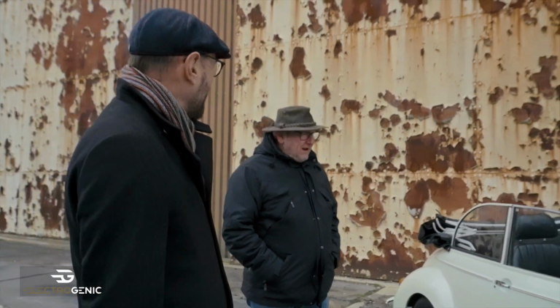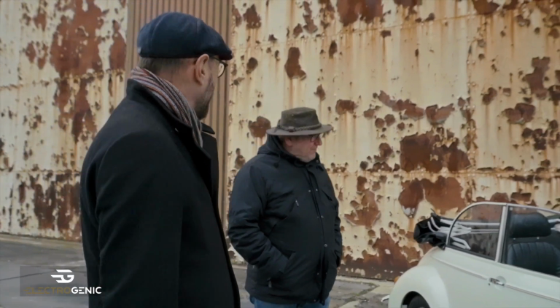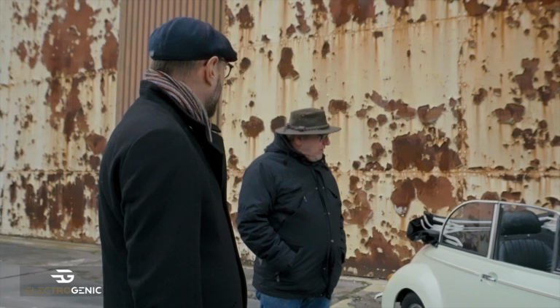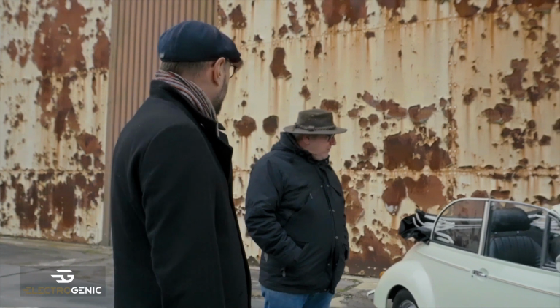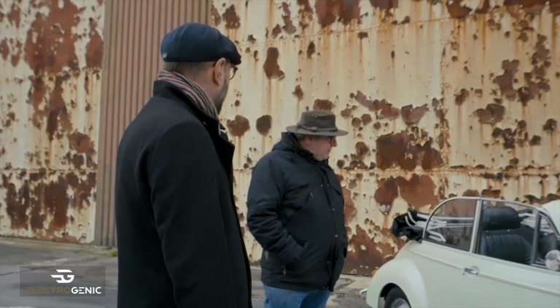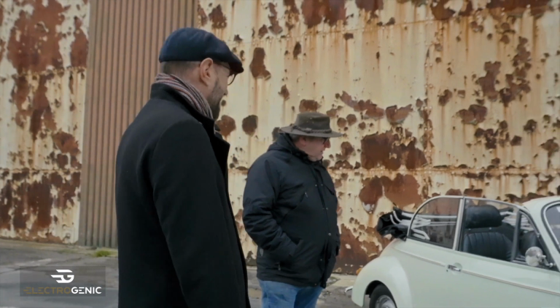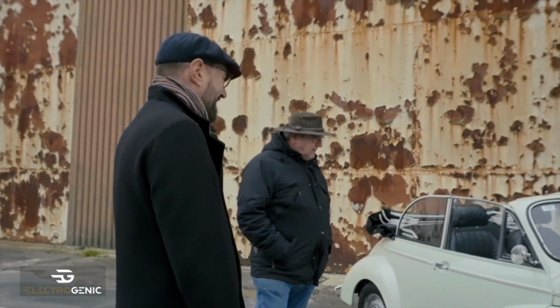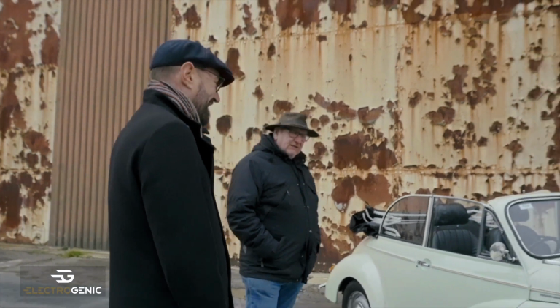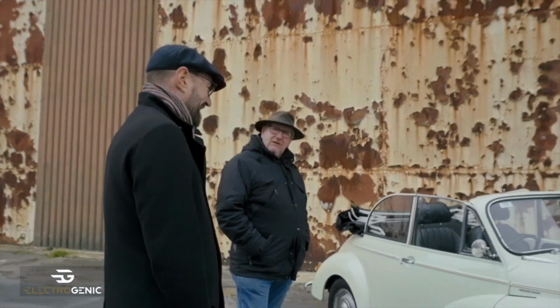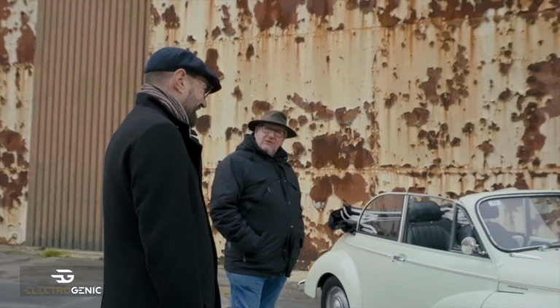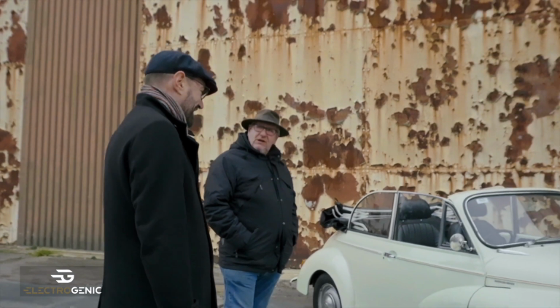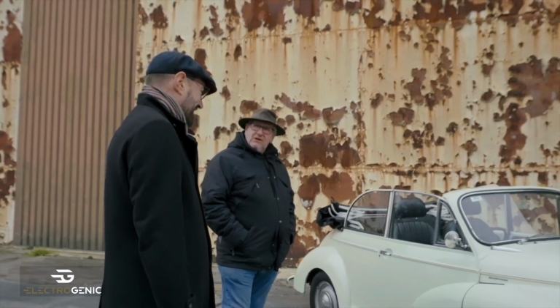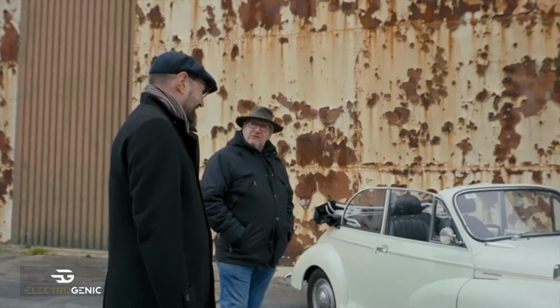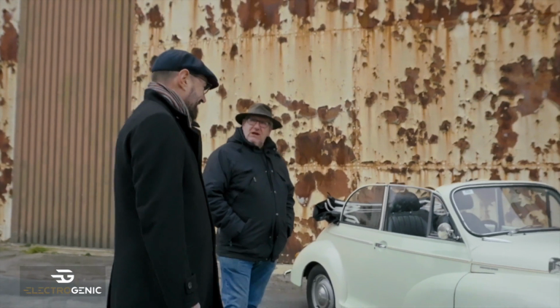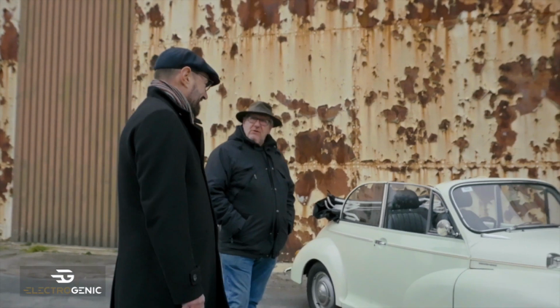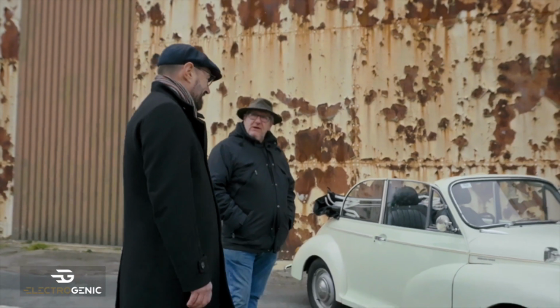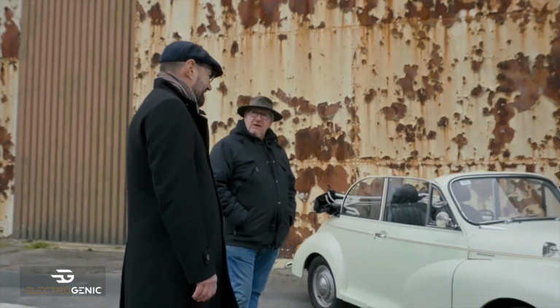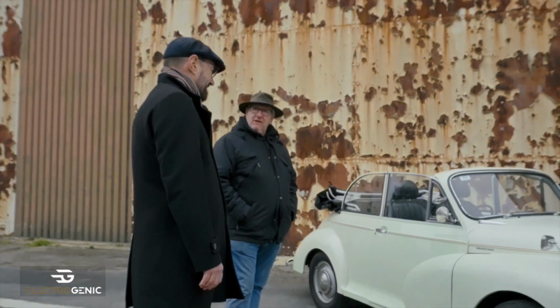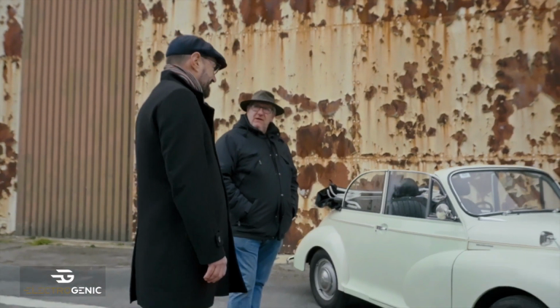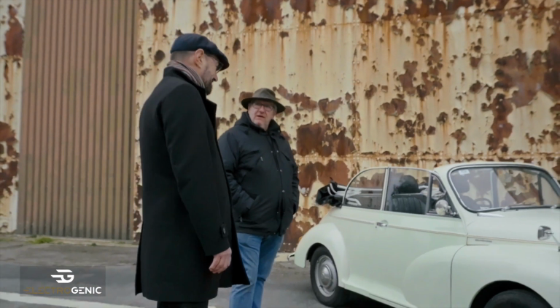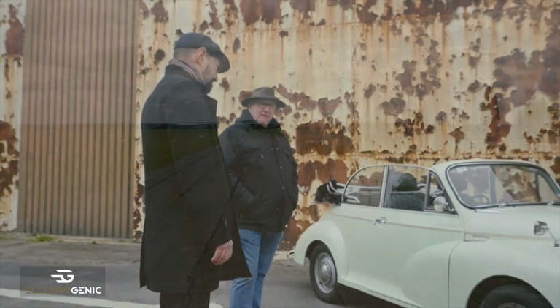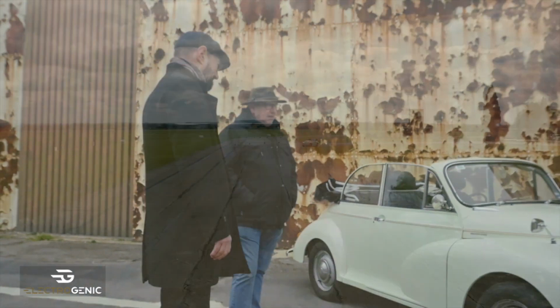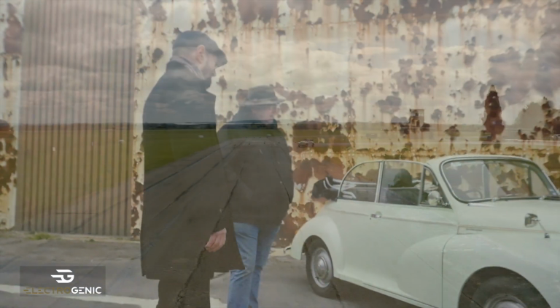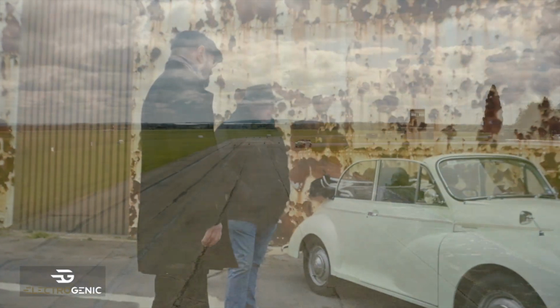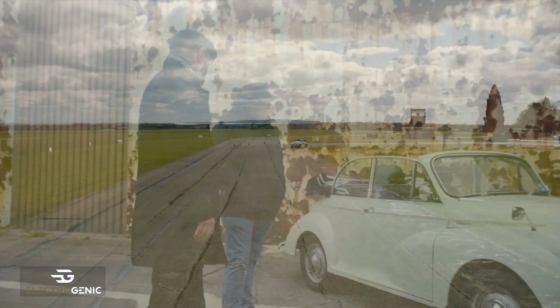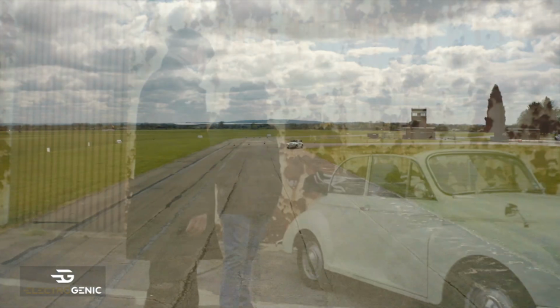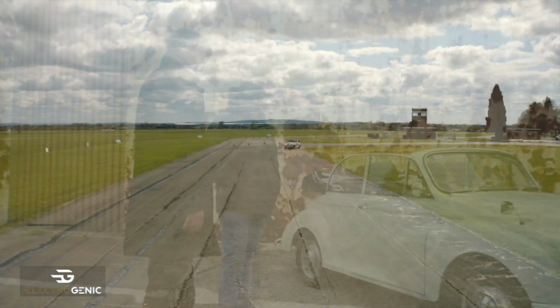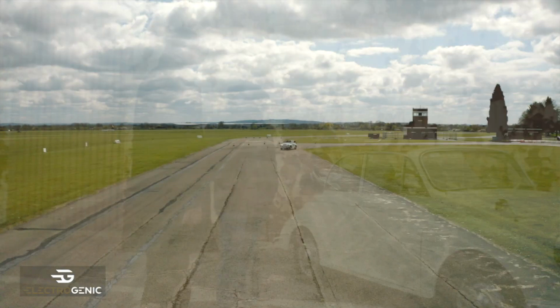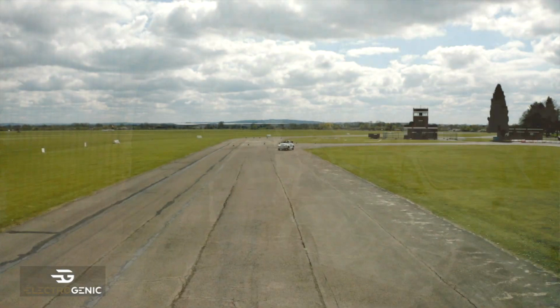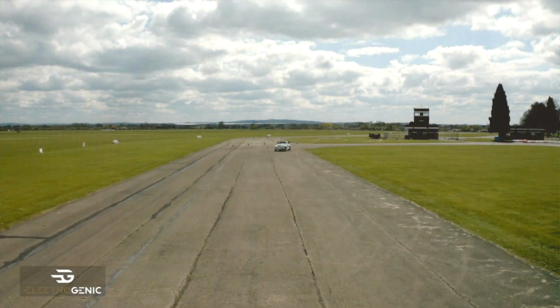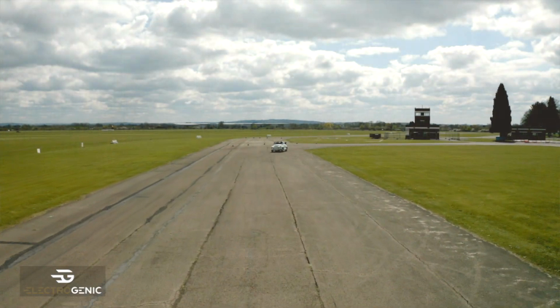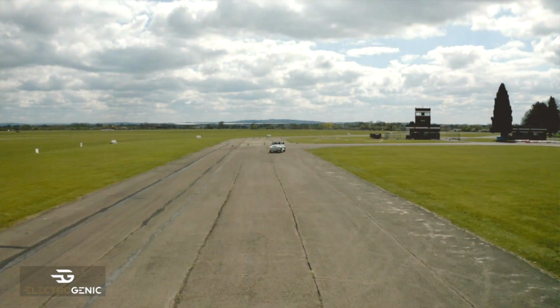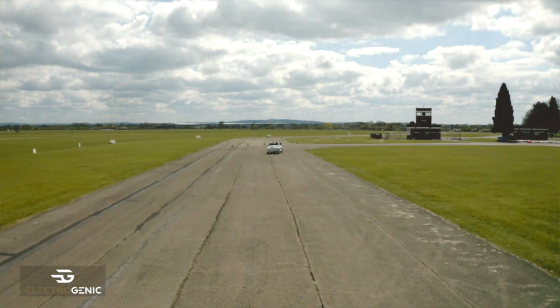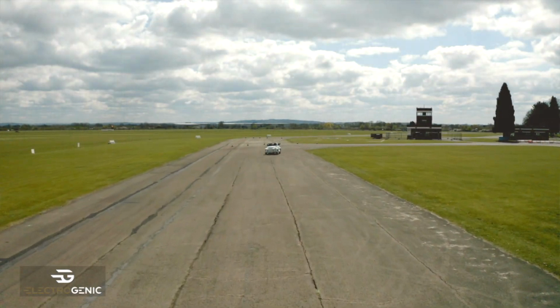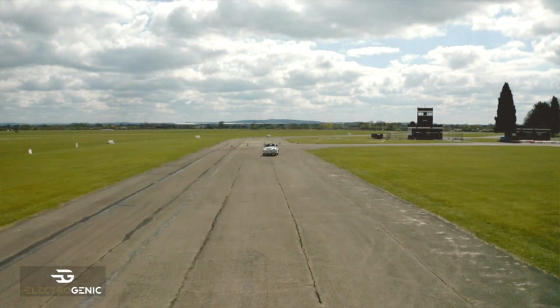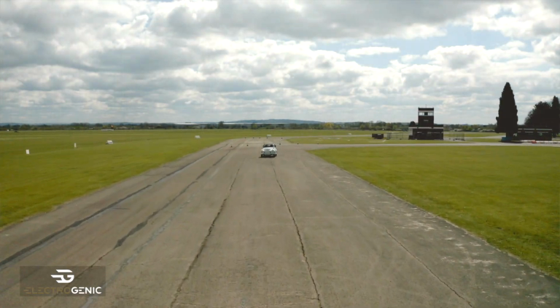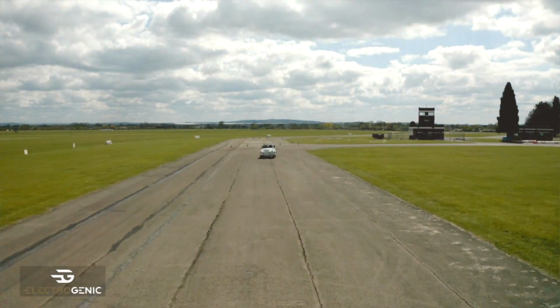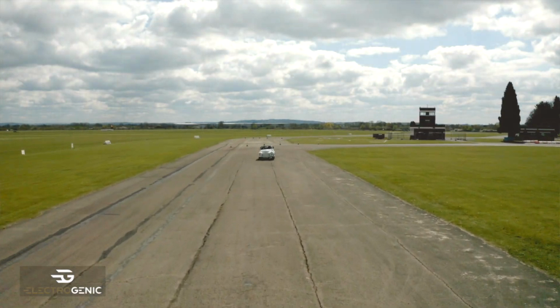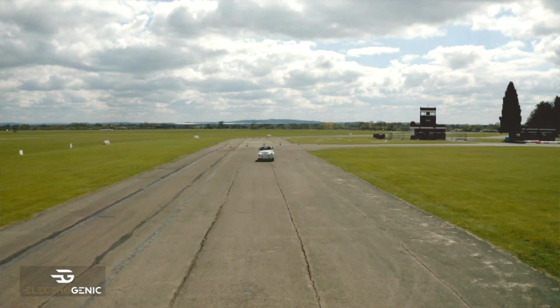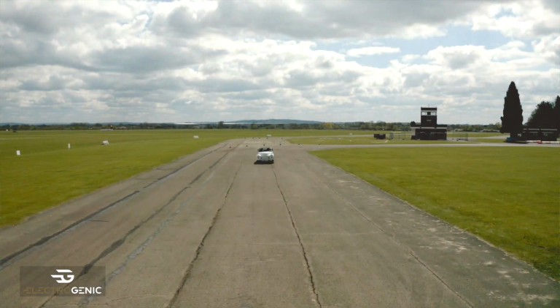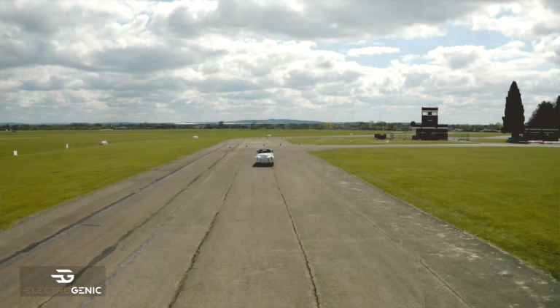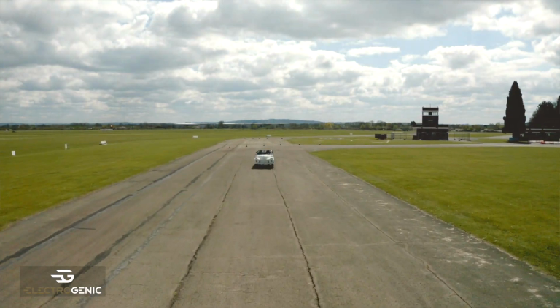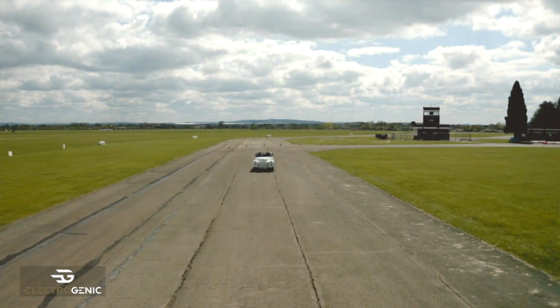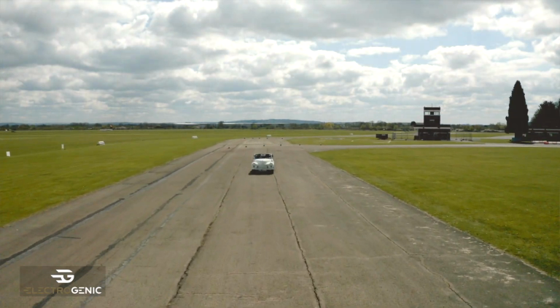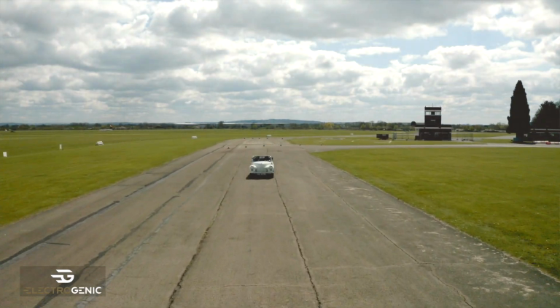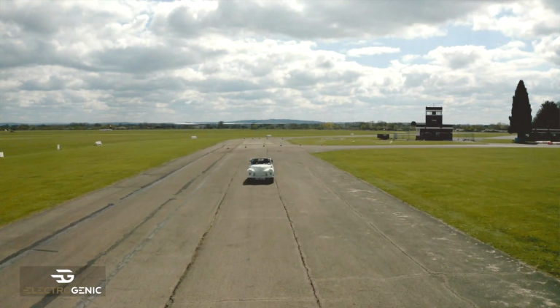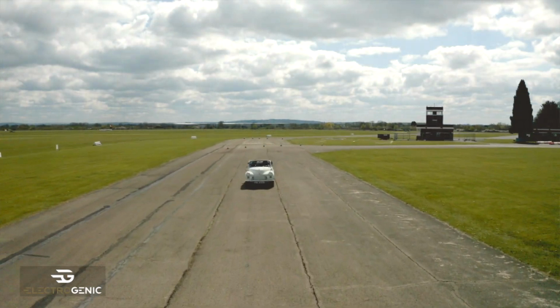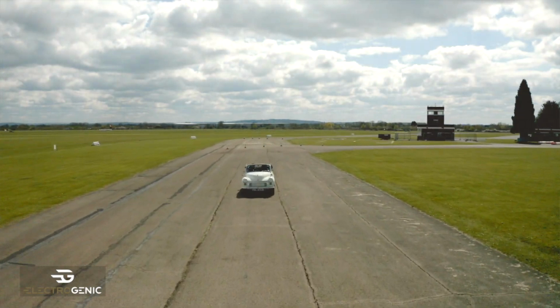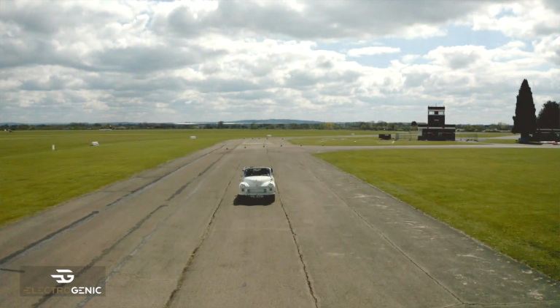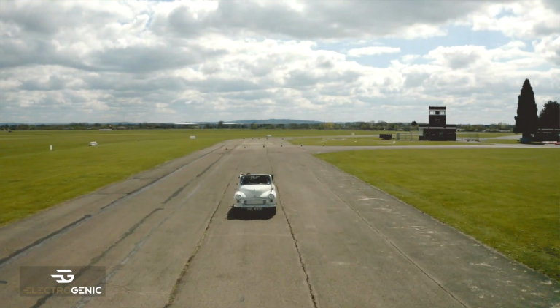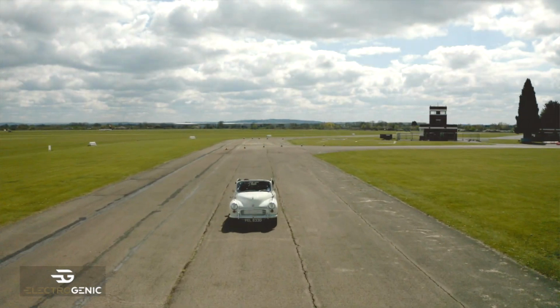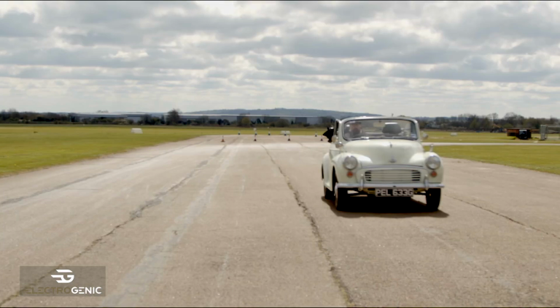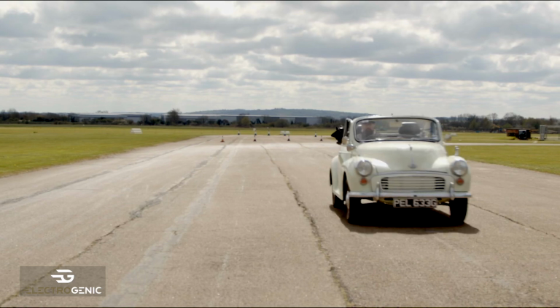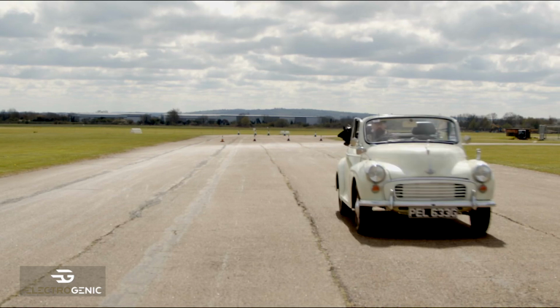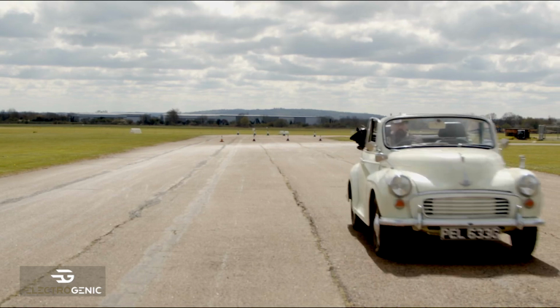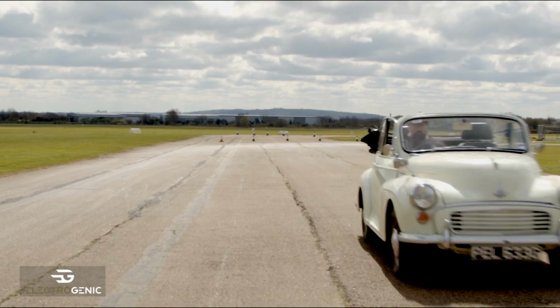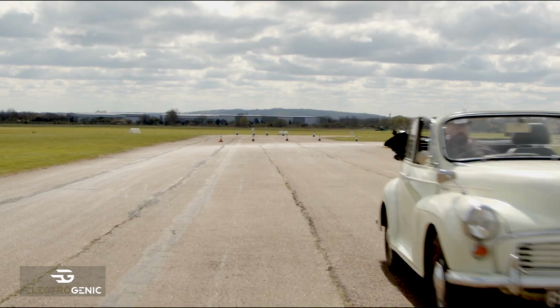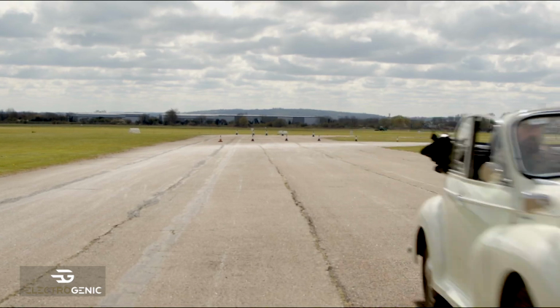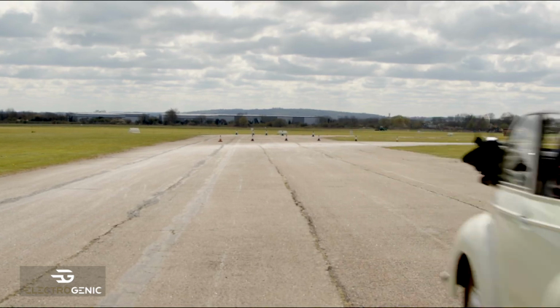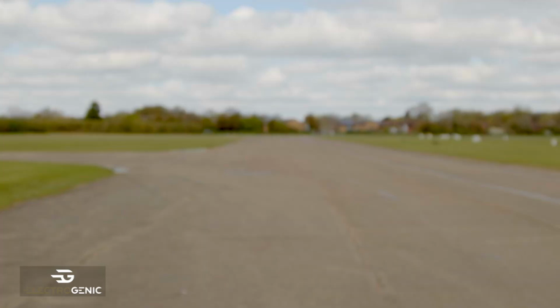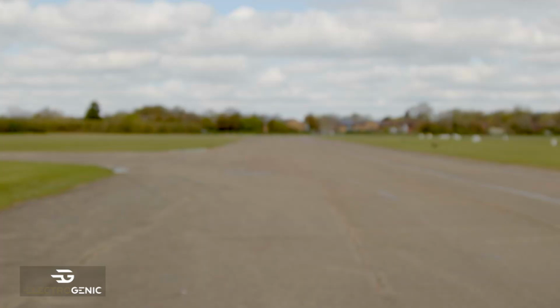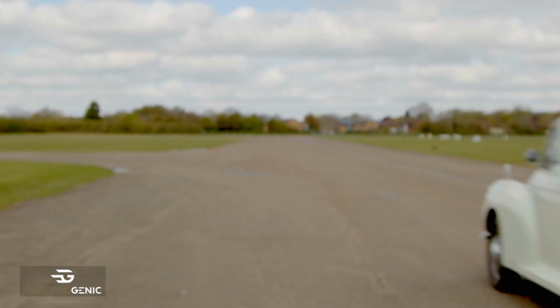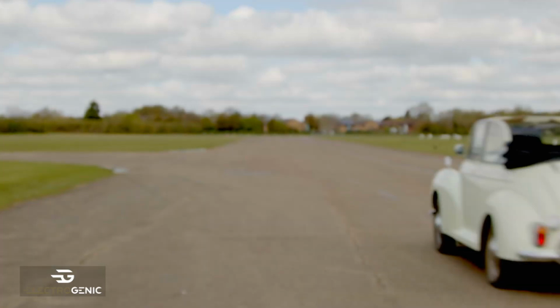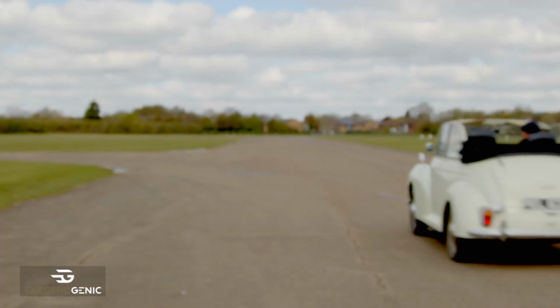Well, this is, as you know, Snowy. It's a 1969 Morris Minor and we're going to have a quick walk around it.